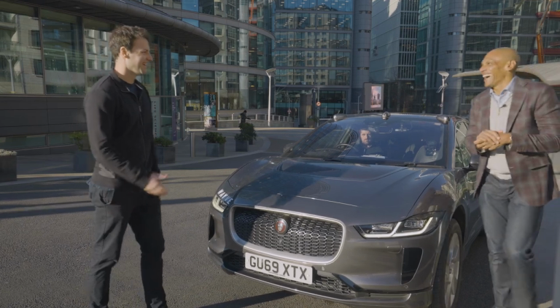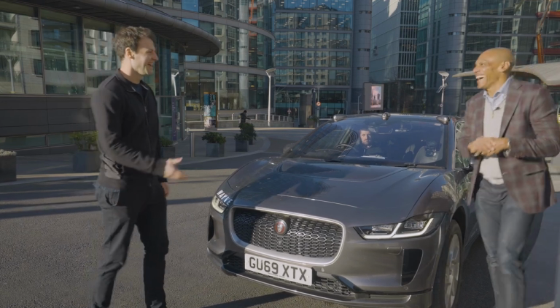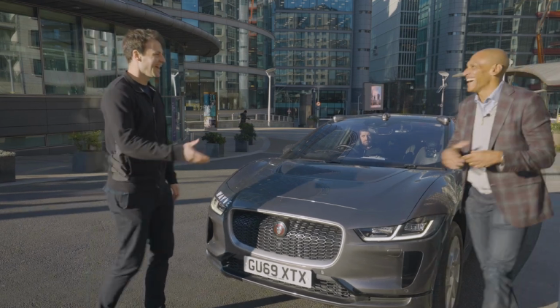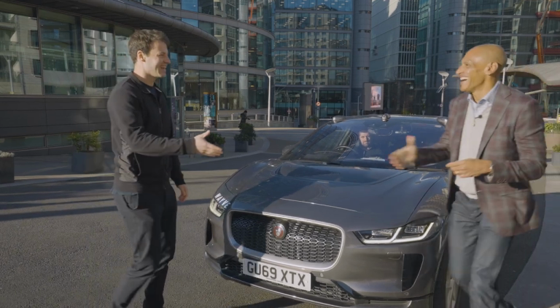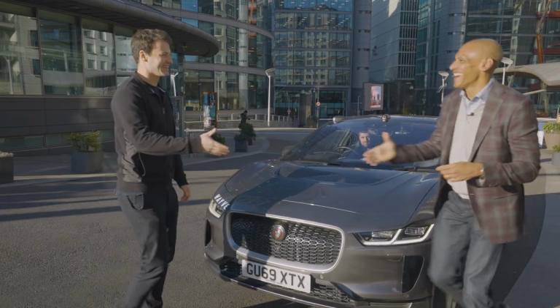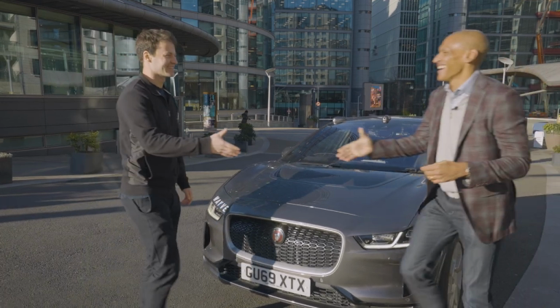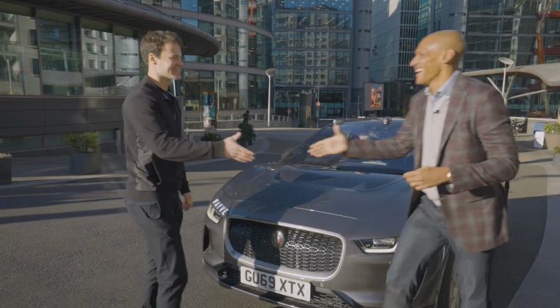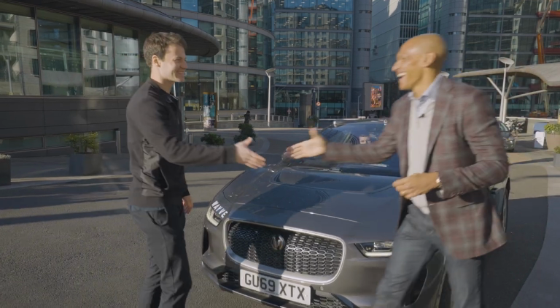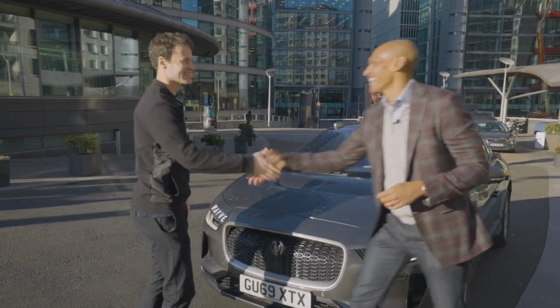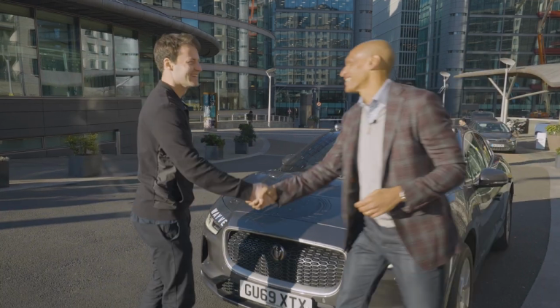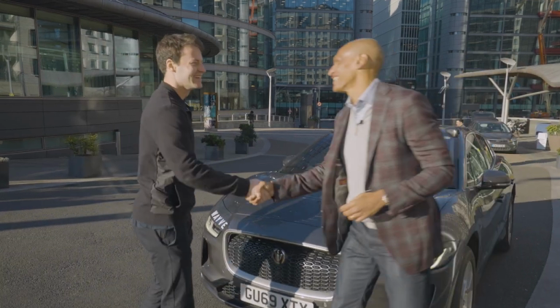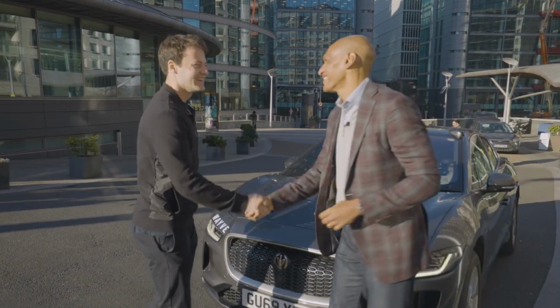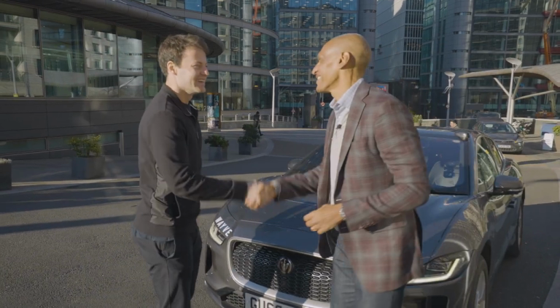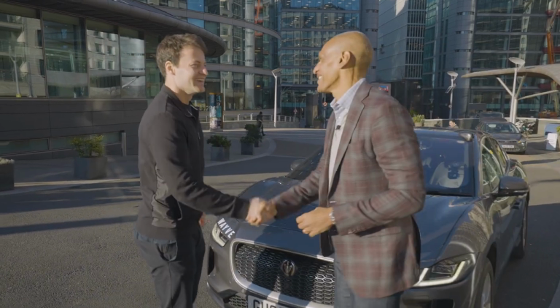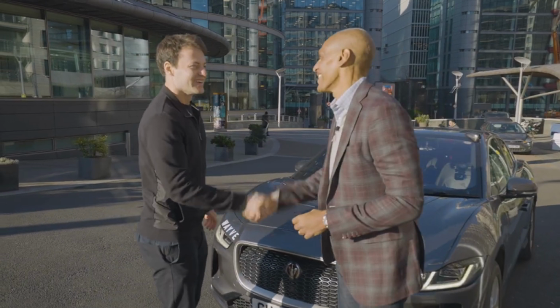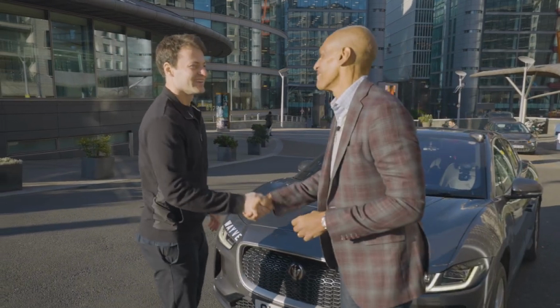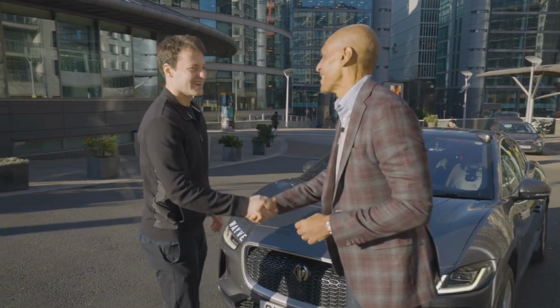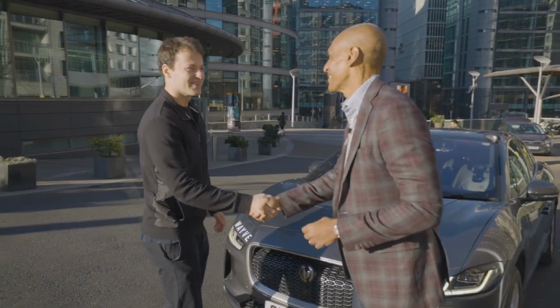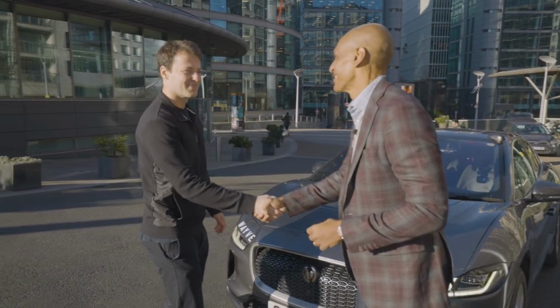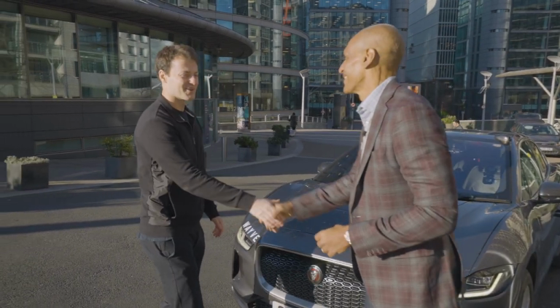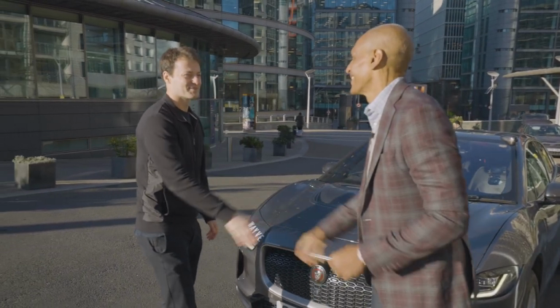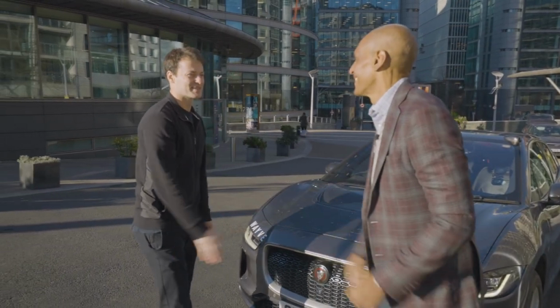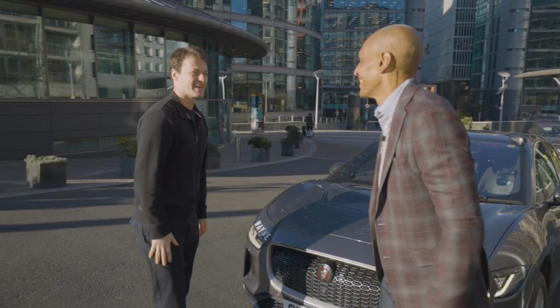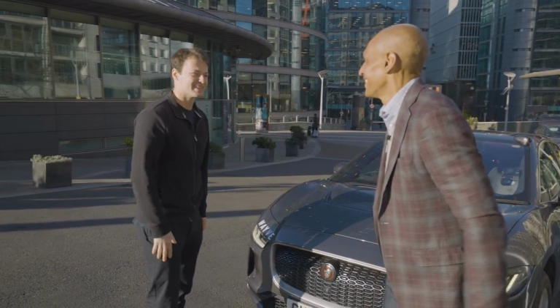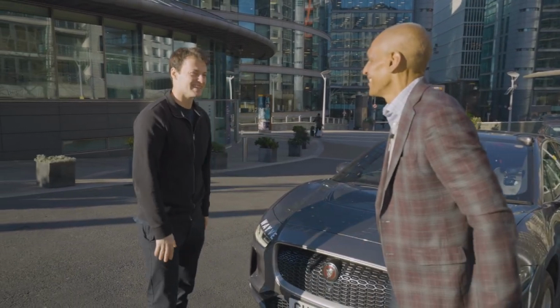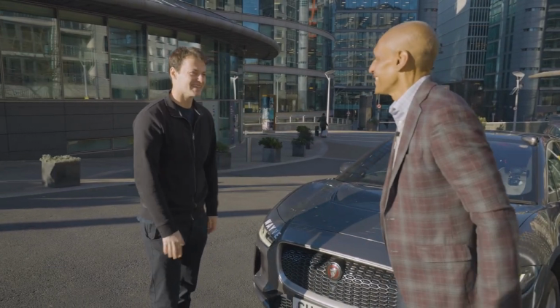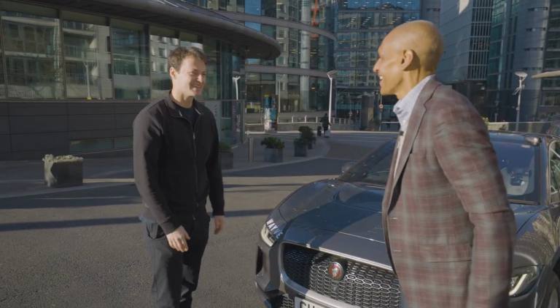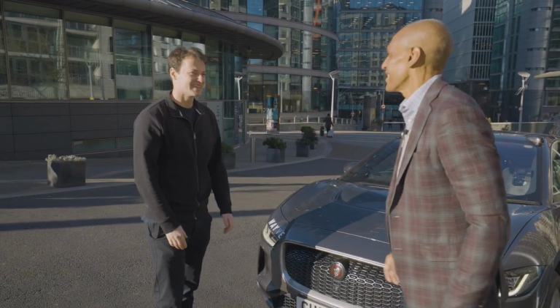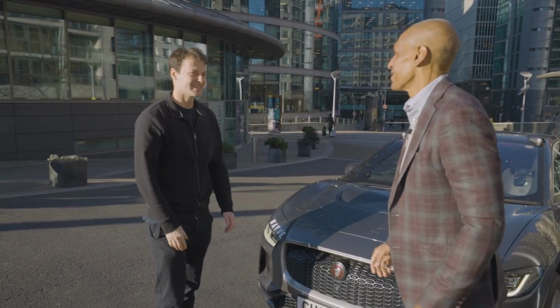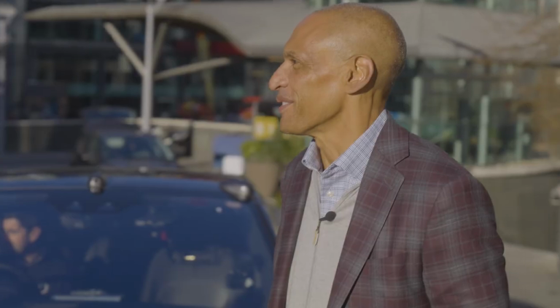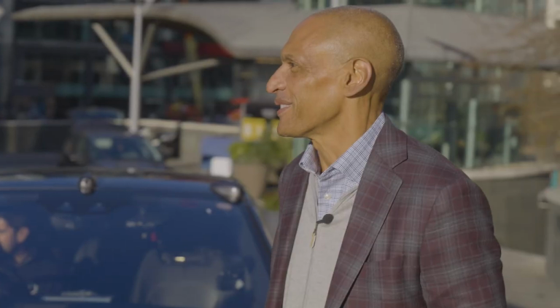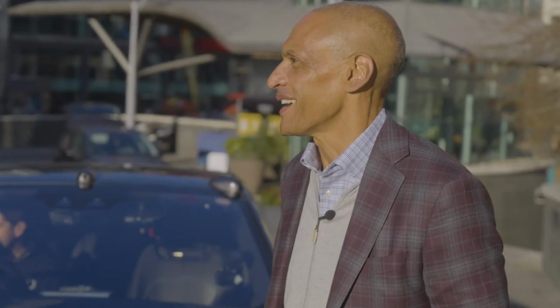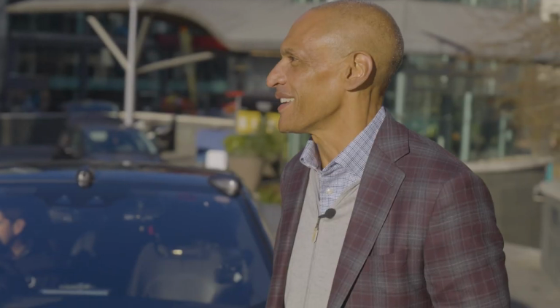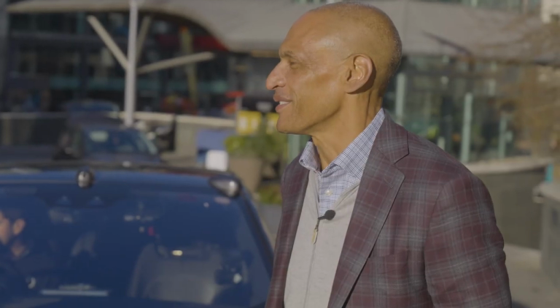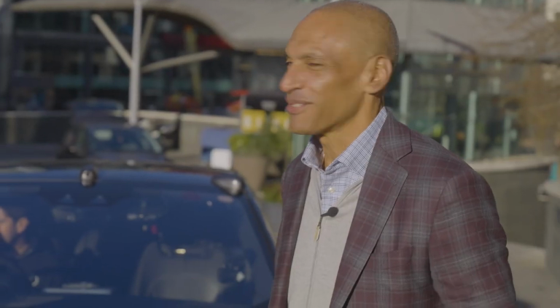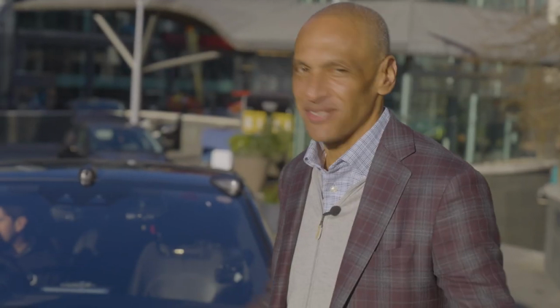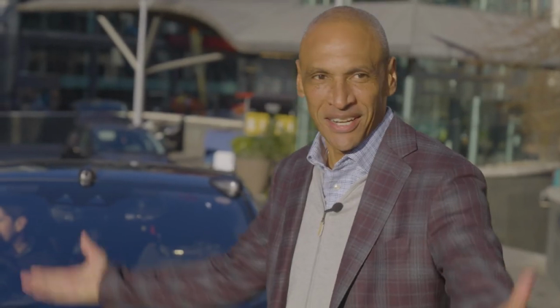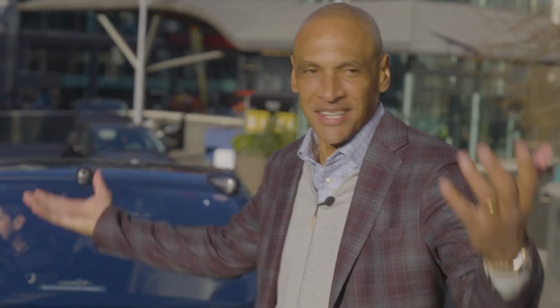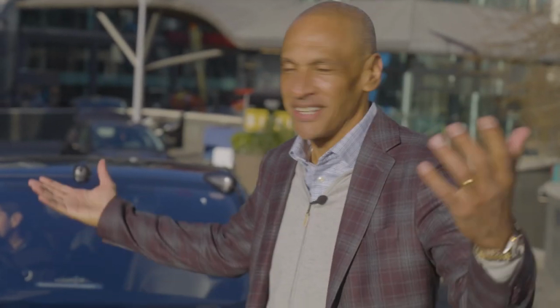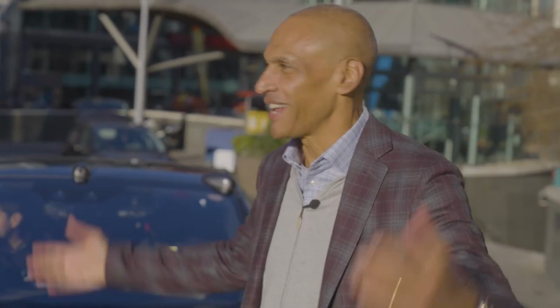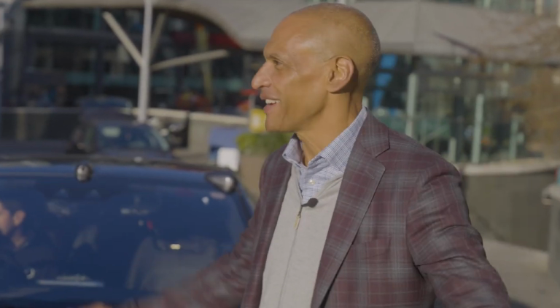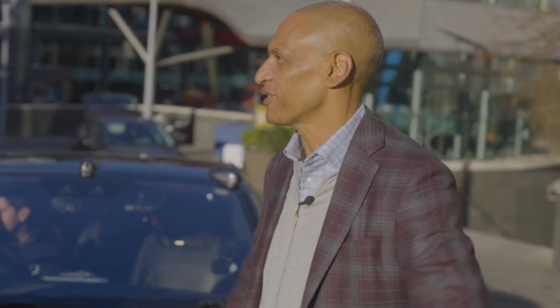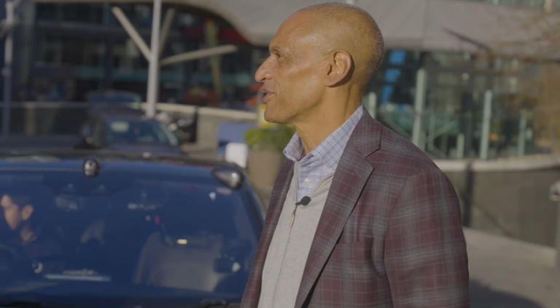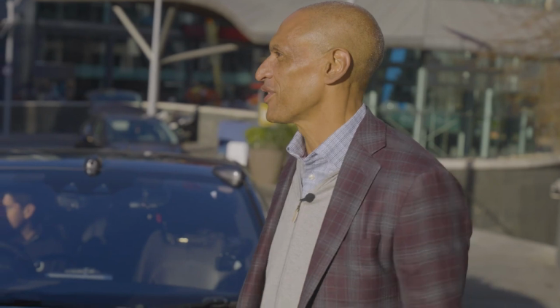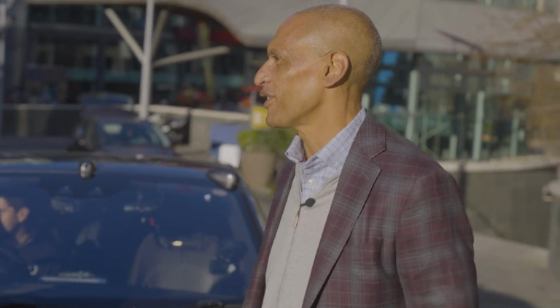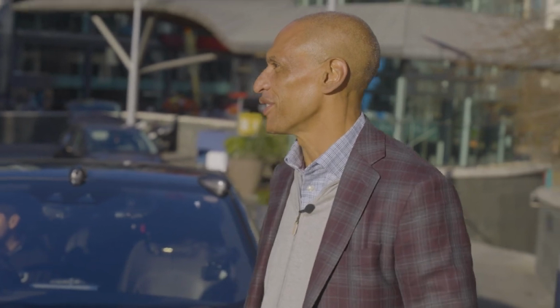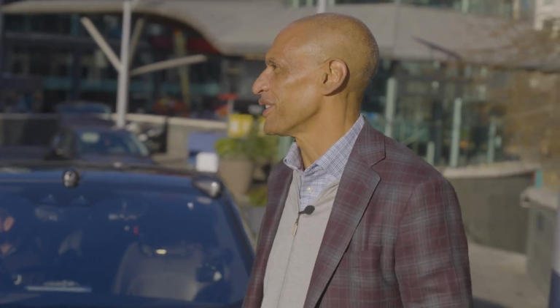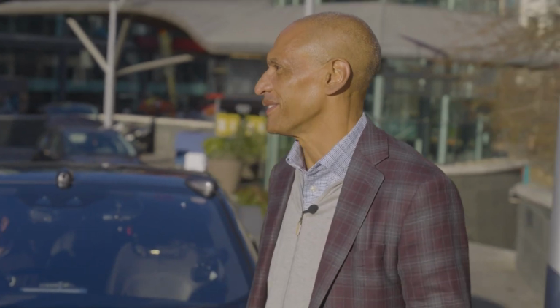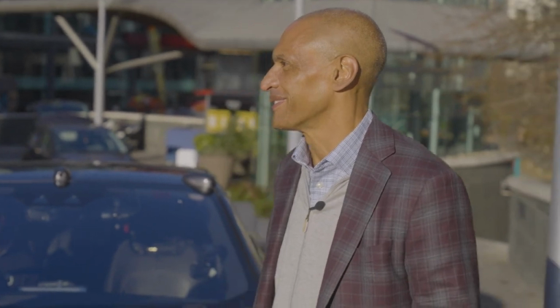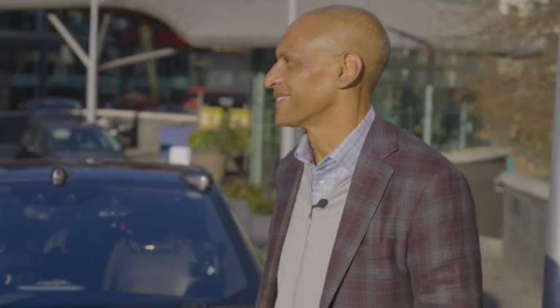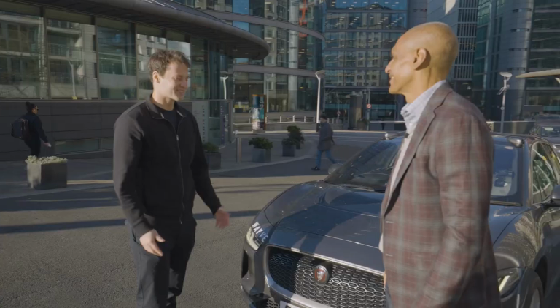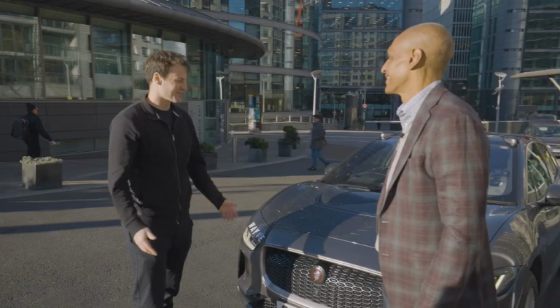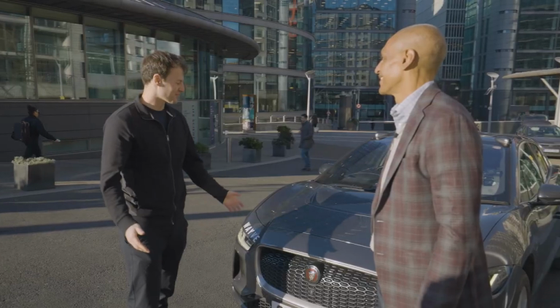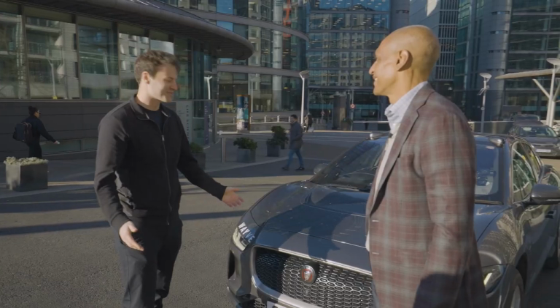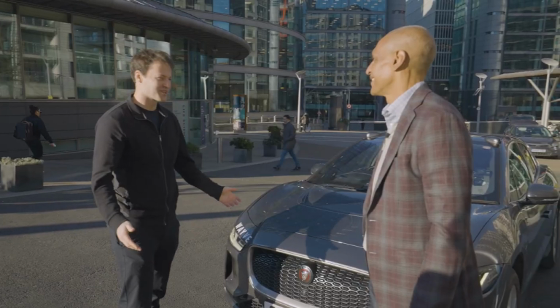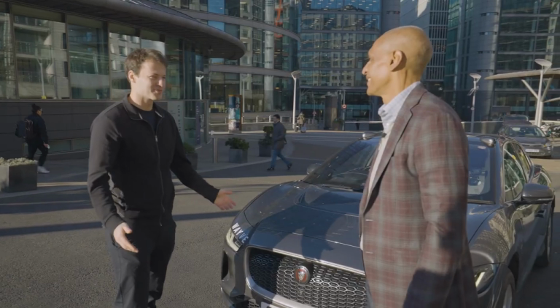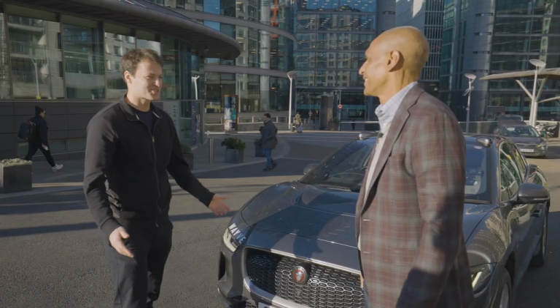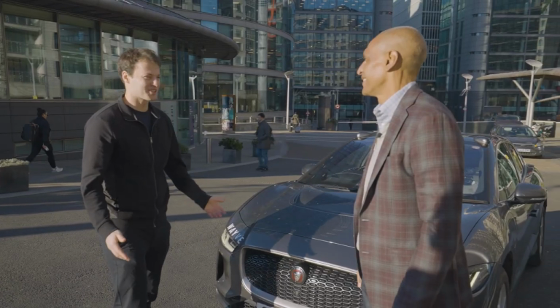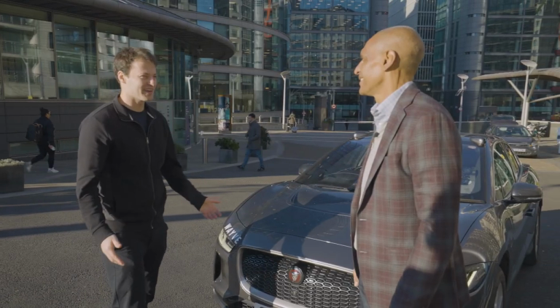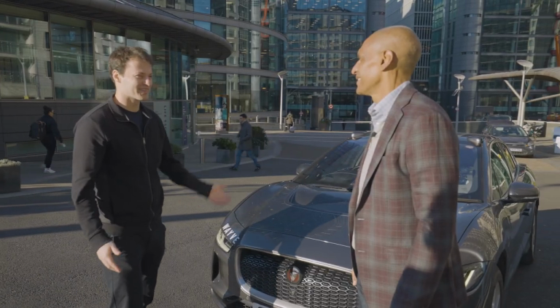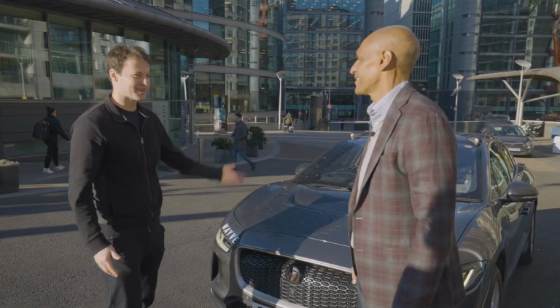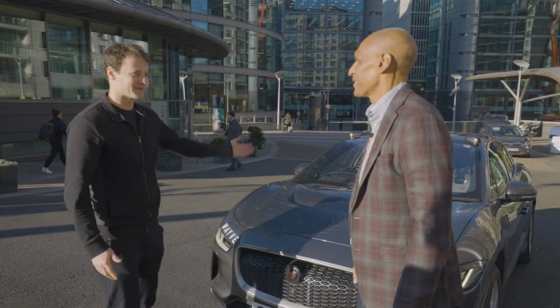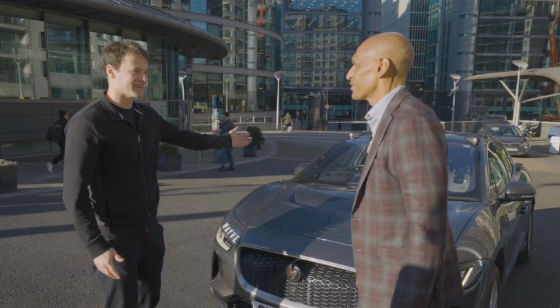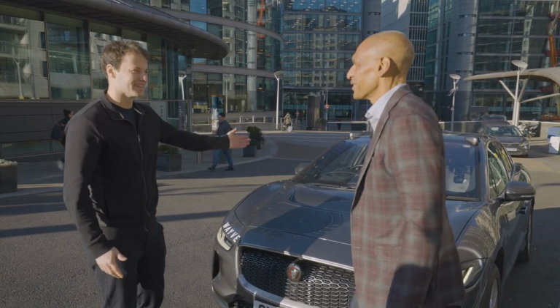Hey Chris. Alex, good to see you again, man. Welcome to London. Thank you. Thank you. It's sunny today so it's all good. Let's go for an autonomous drive. Come on in.